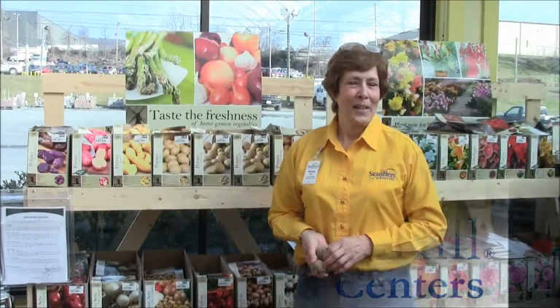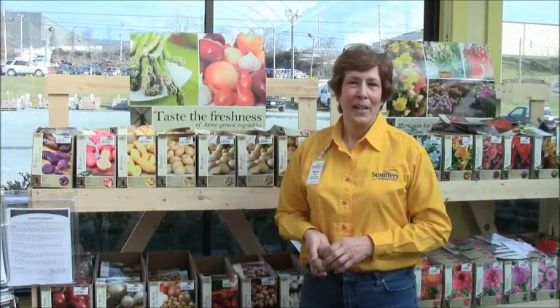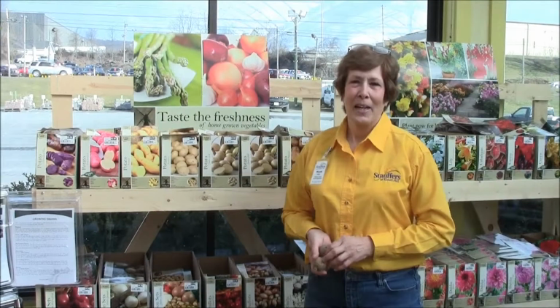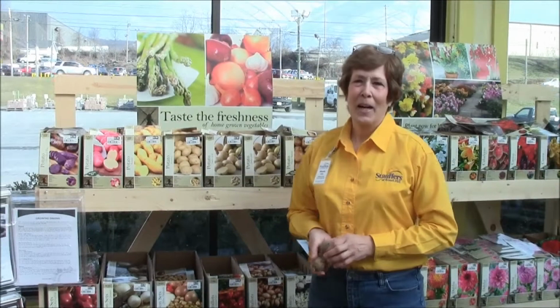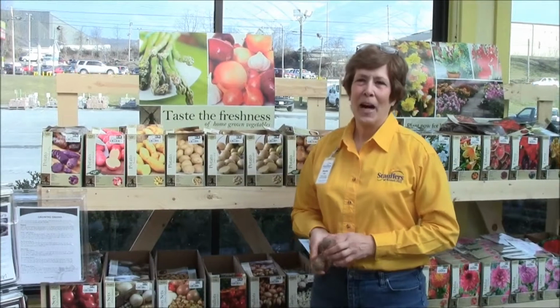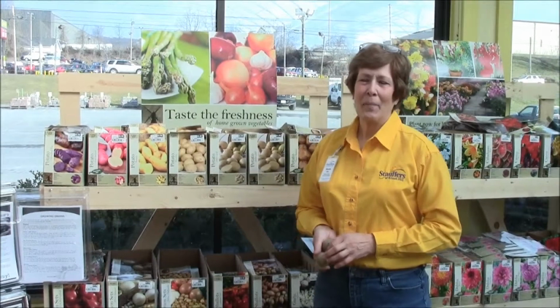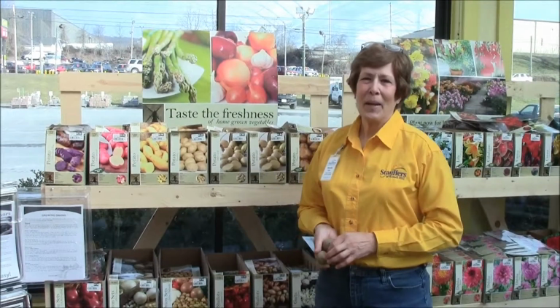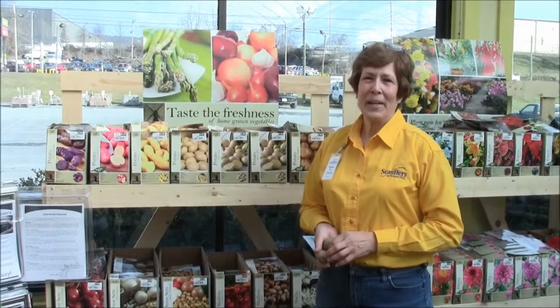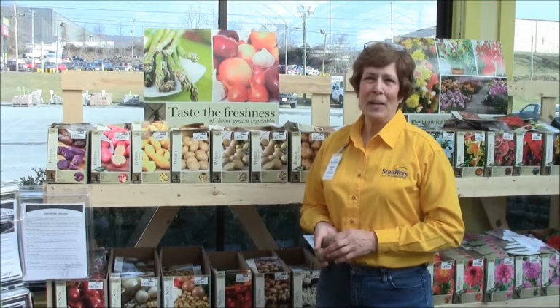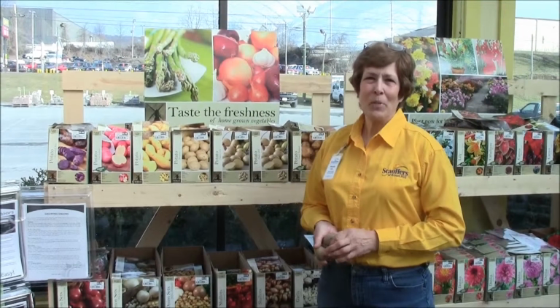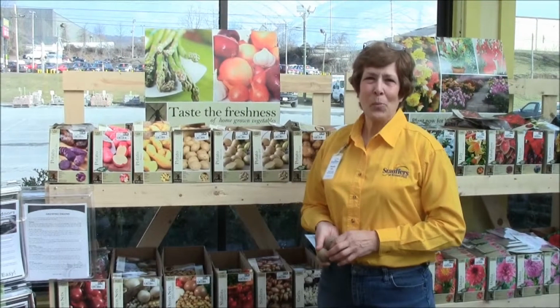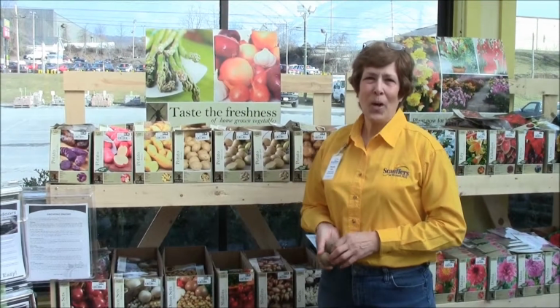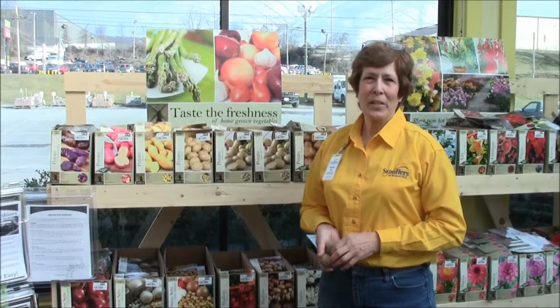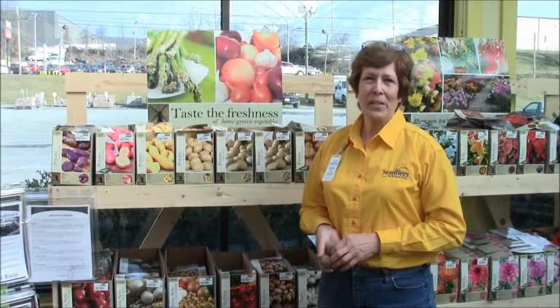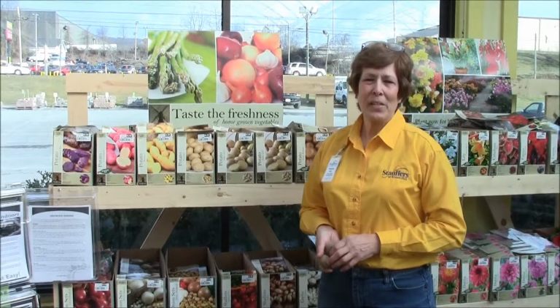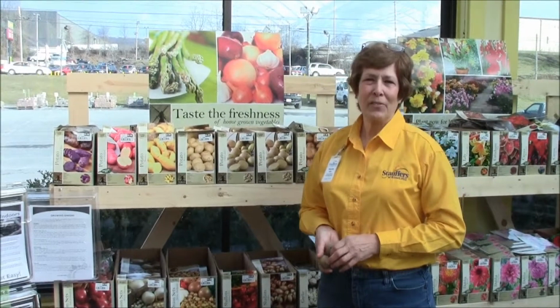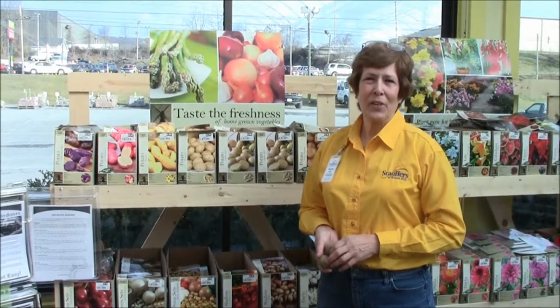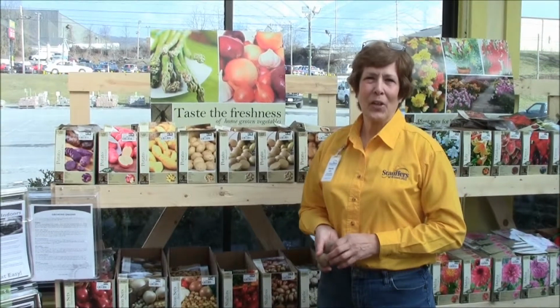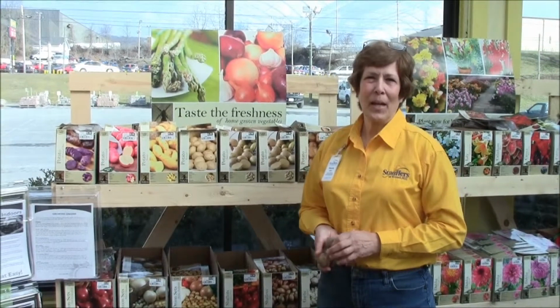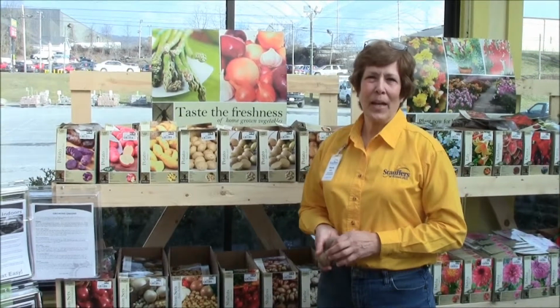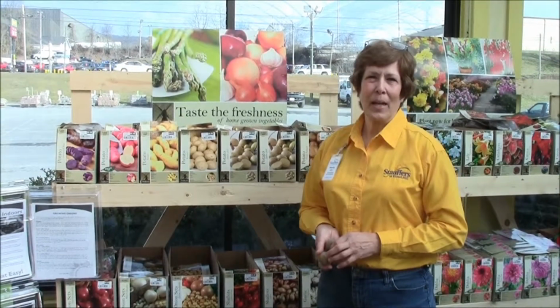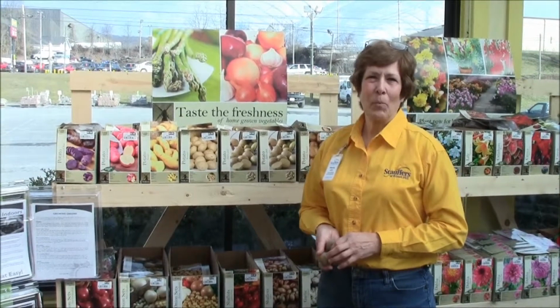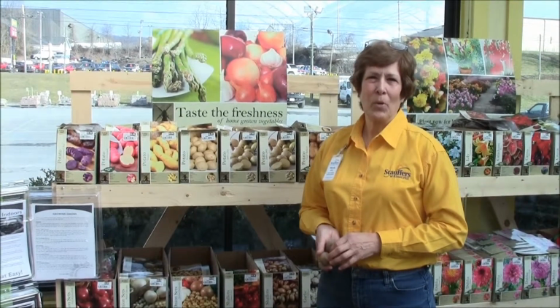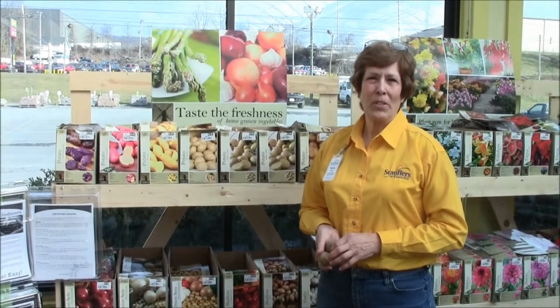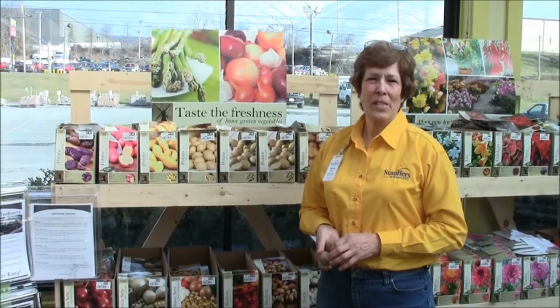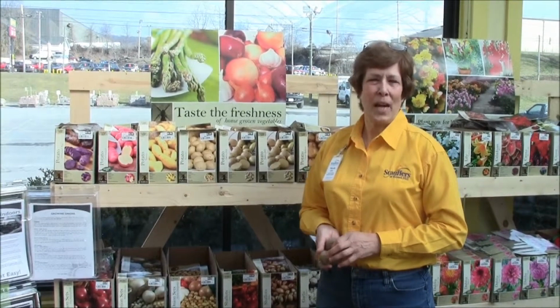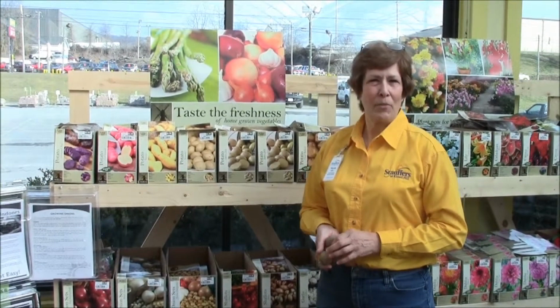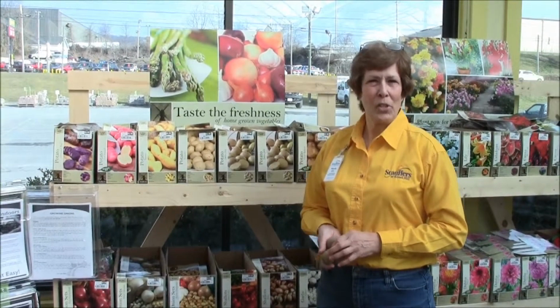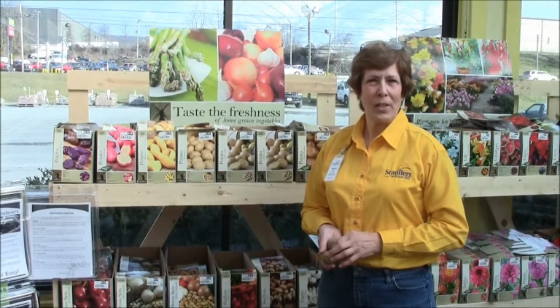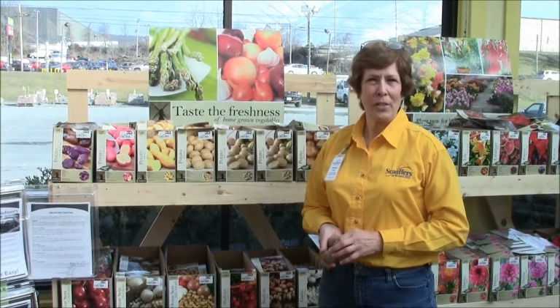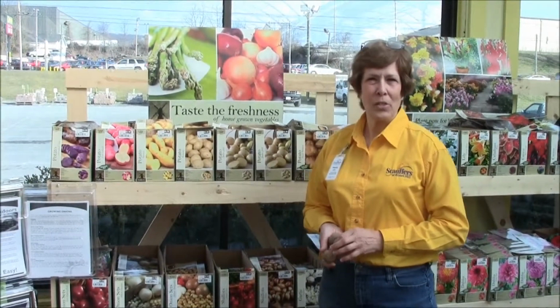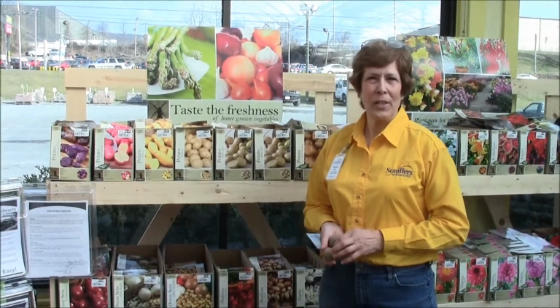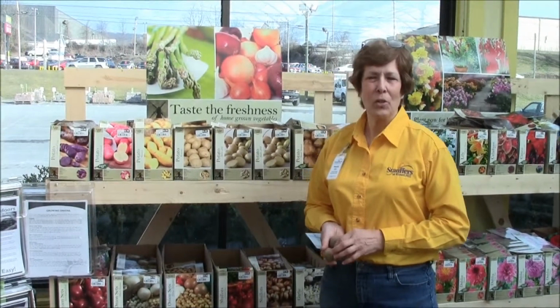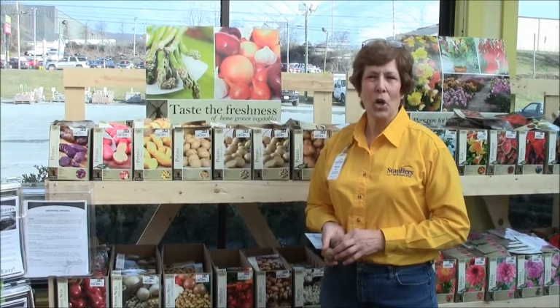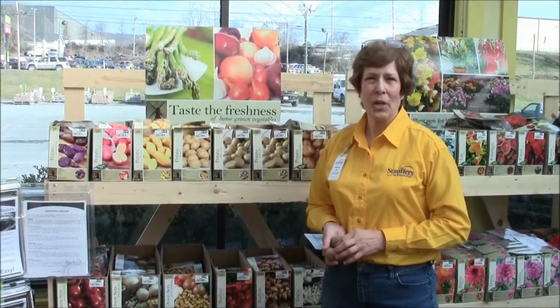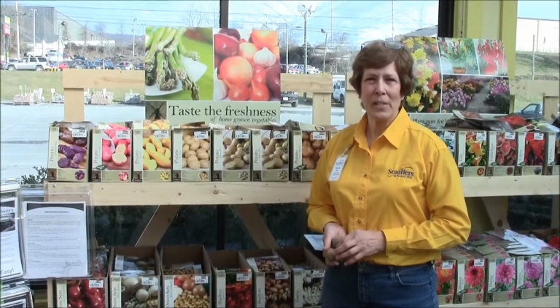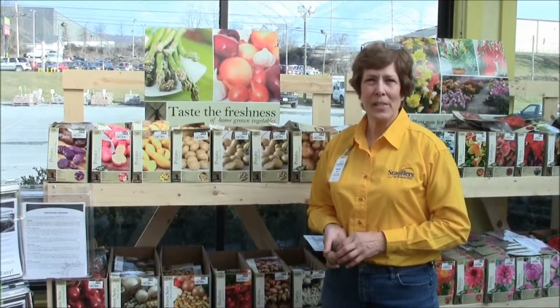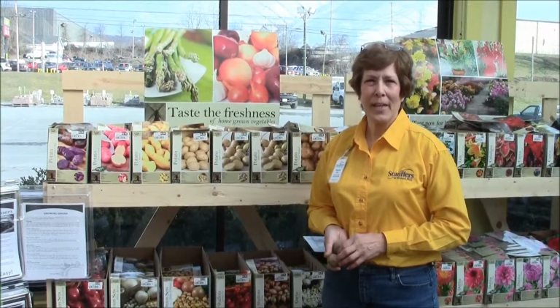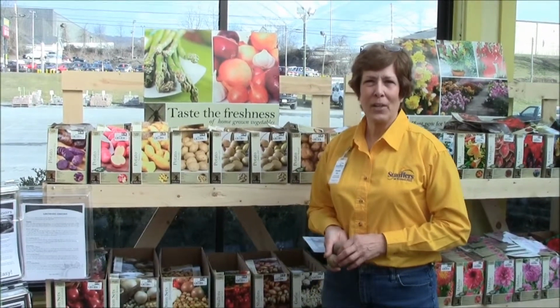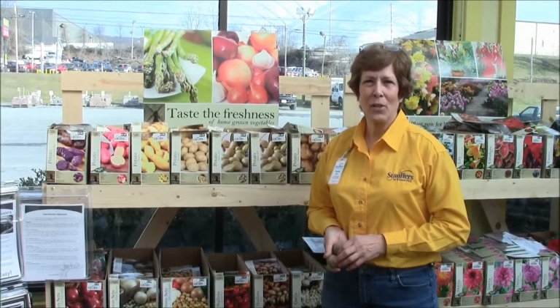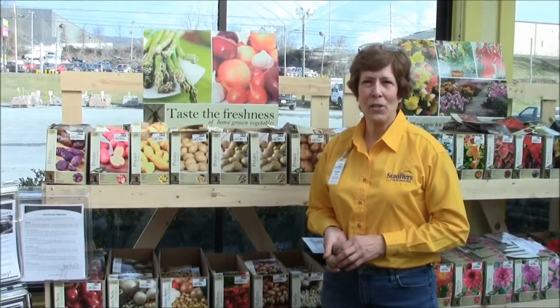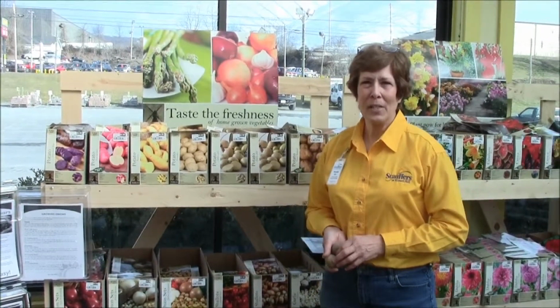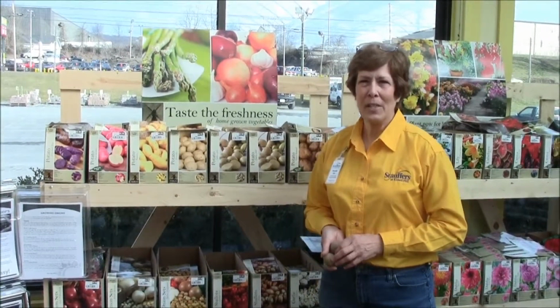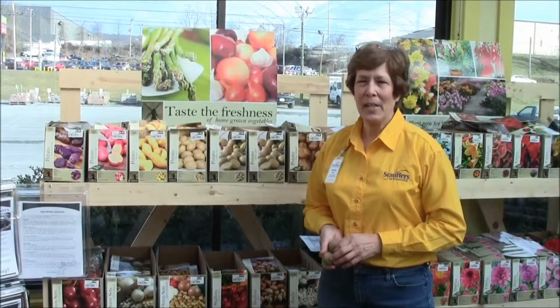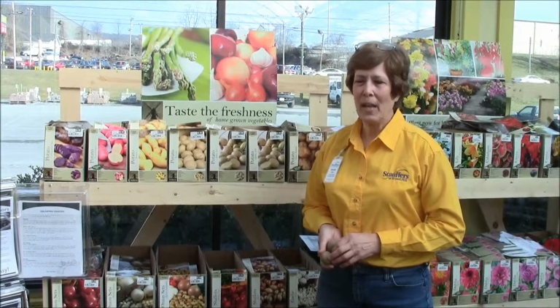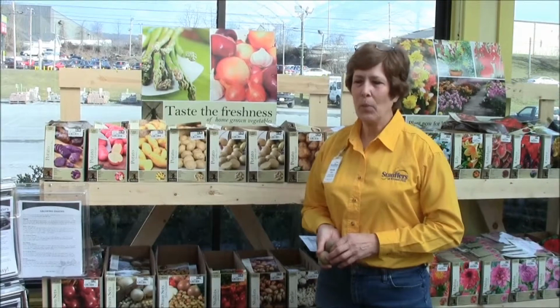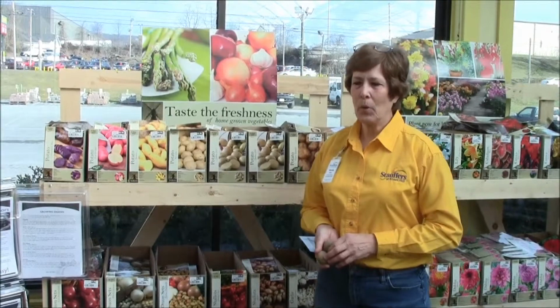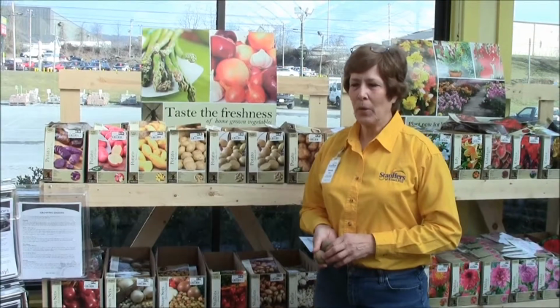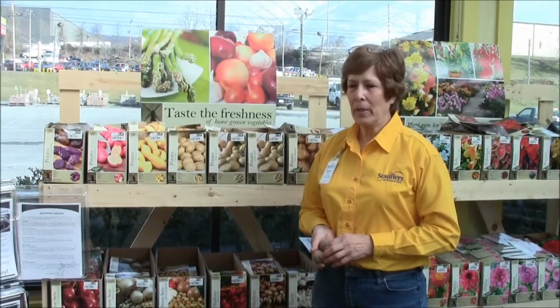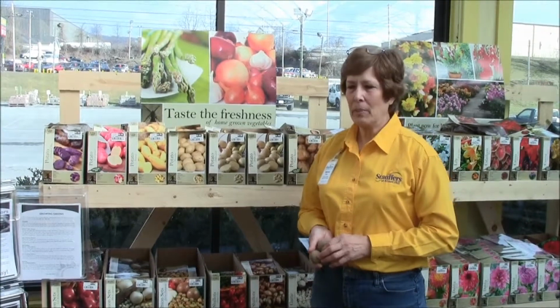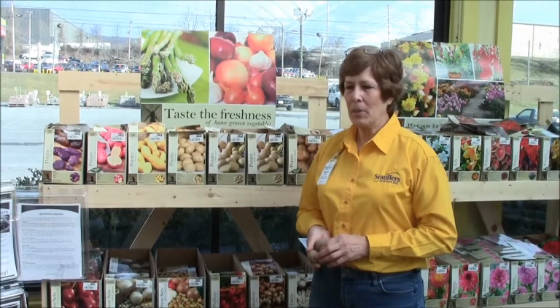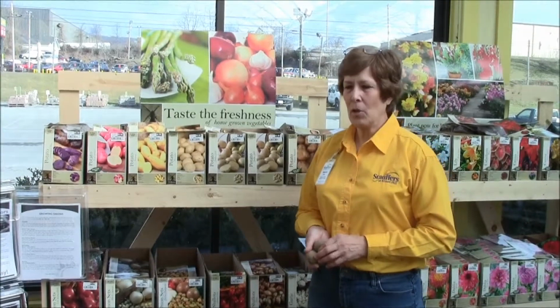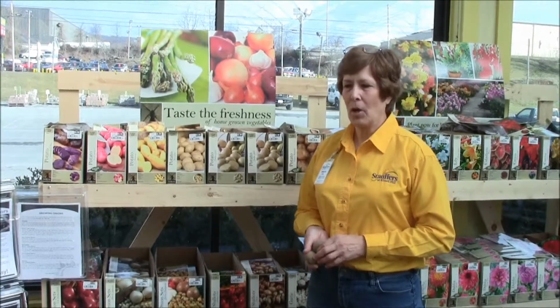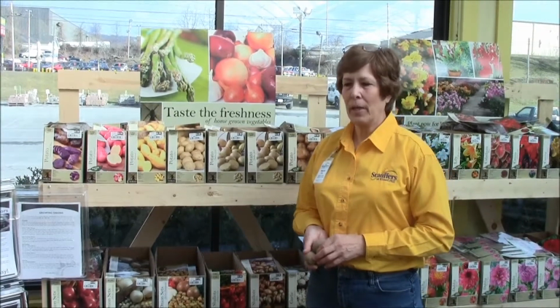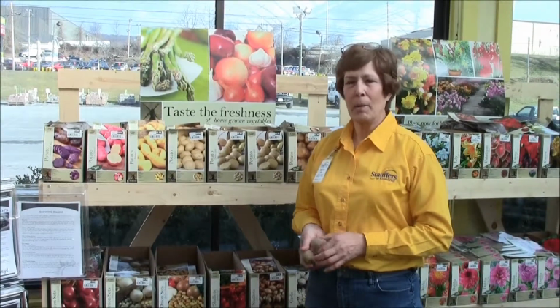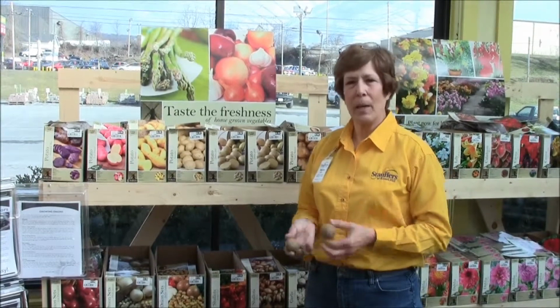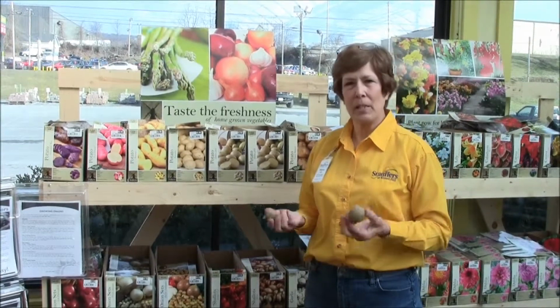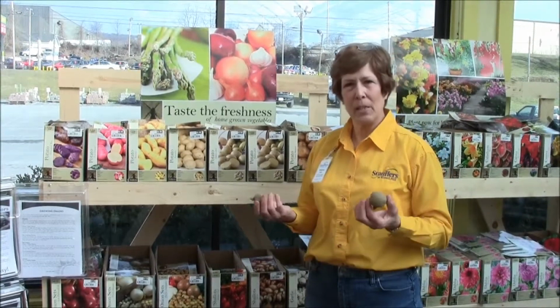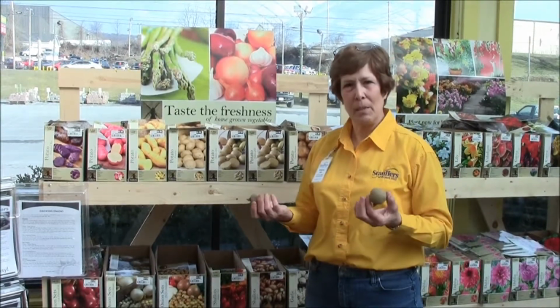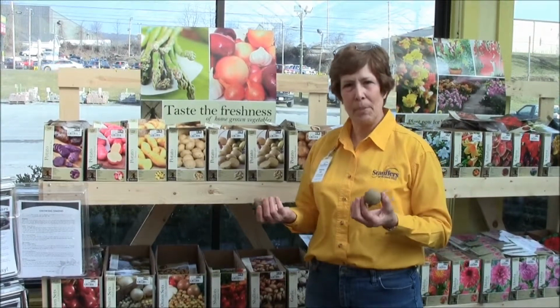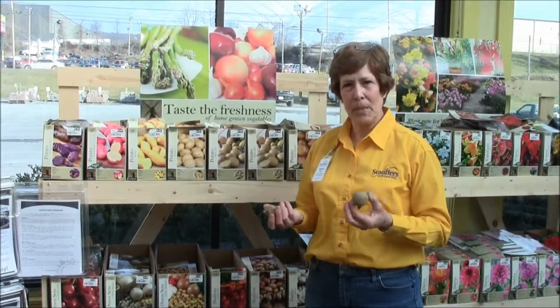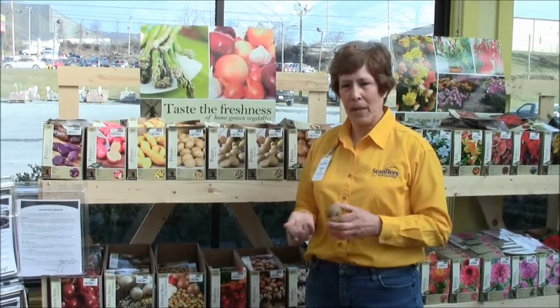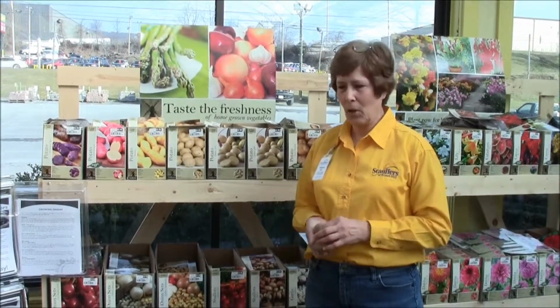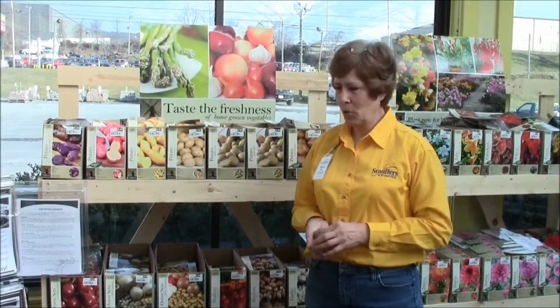Hi, my name is Wanda Stifler and I'm with Stauffers at Kissel Hill Garden Centers, and today we're going to be talking about seed potatoes.